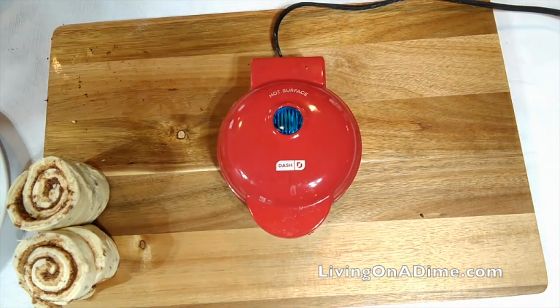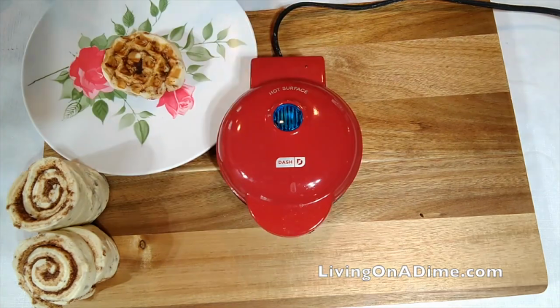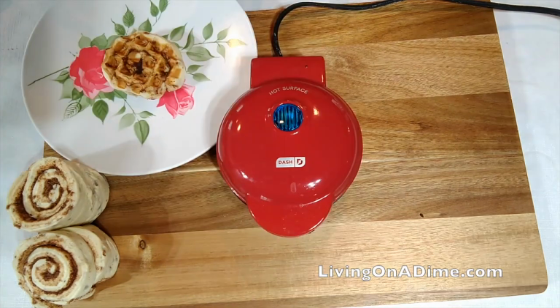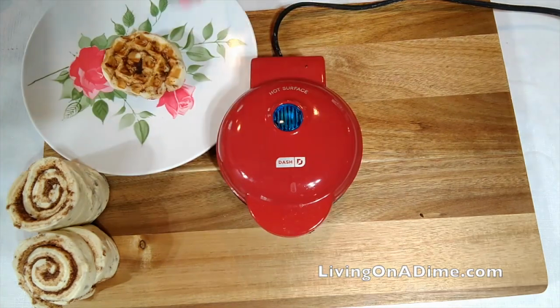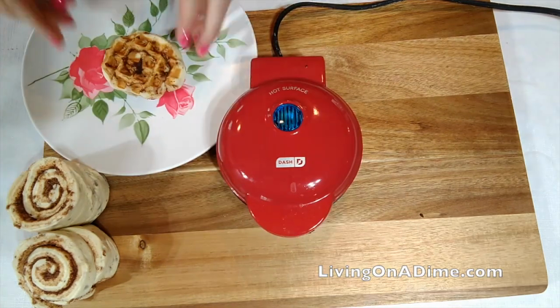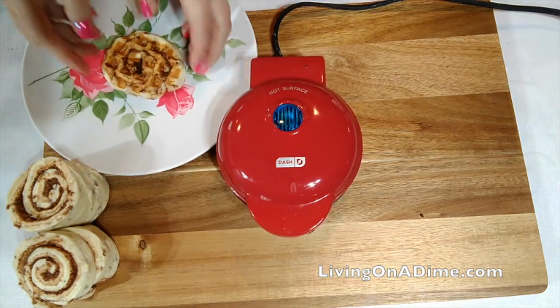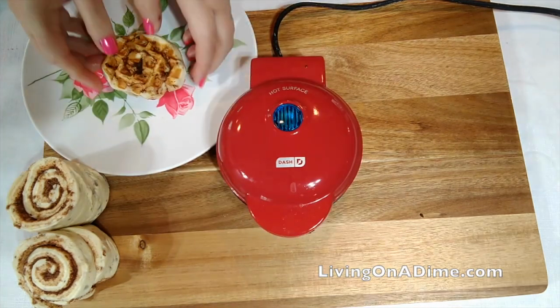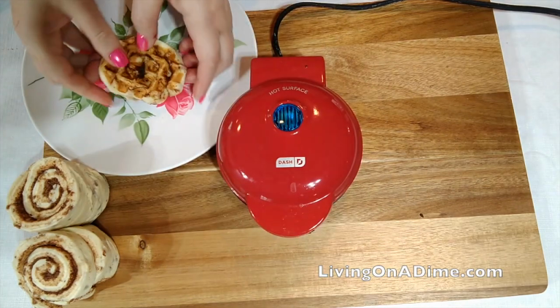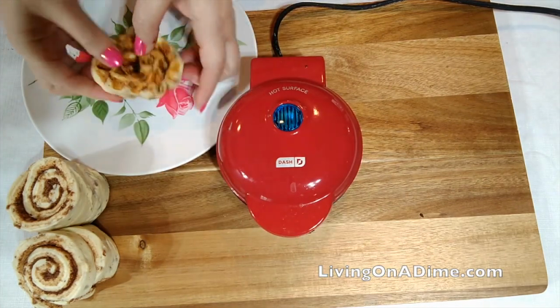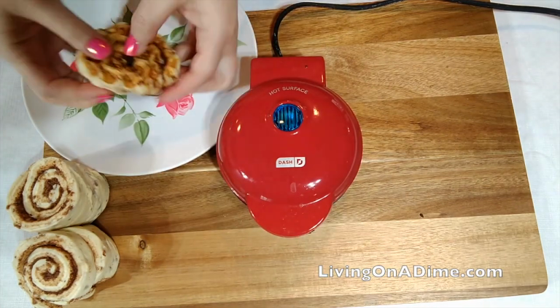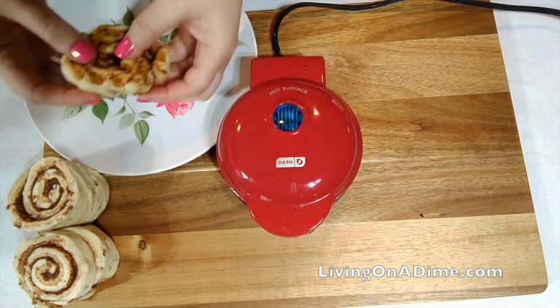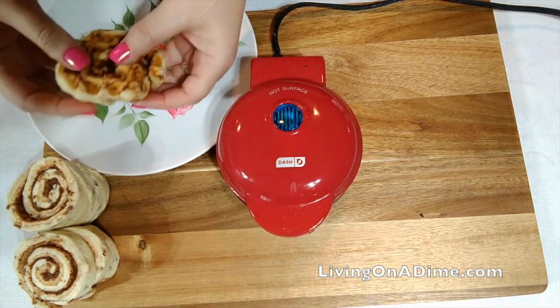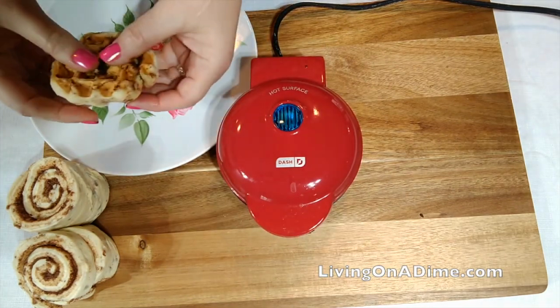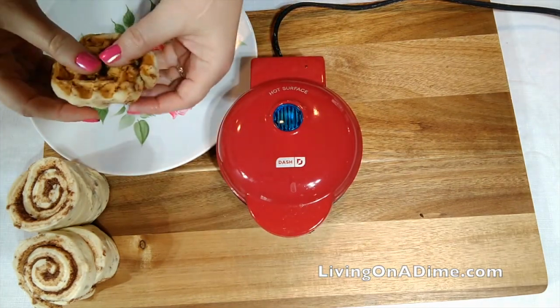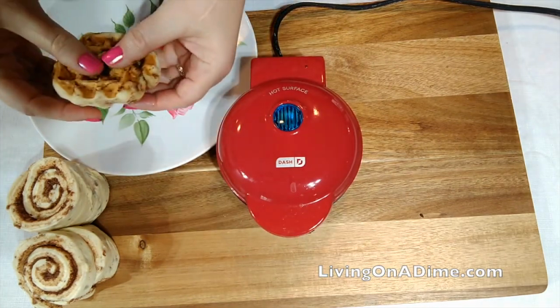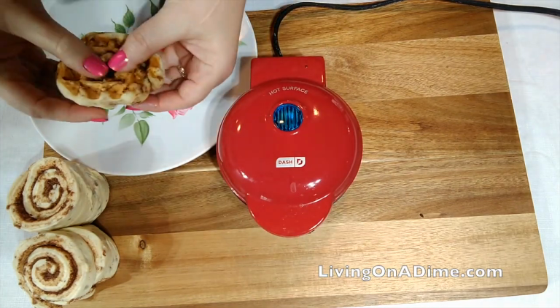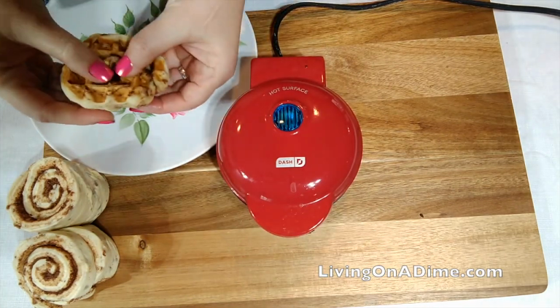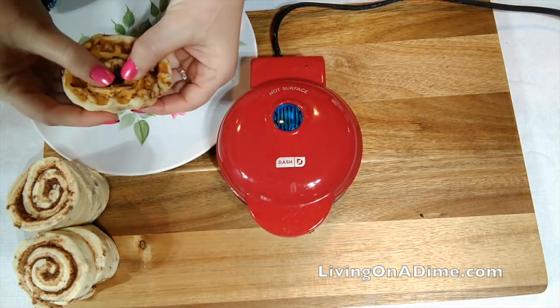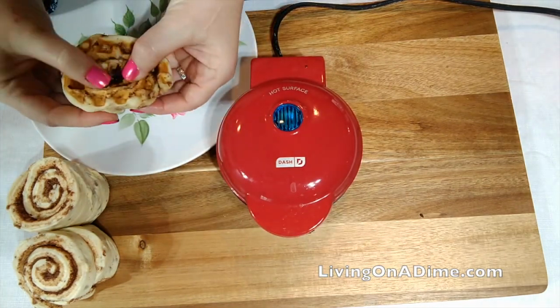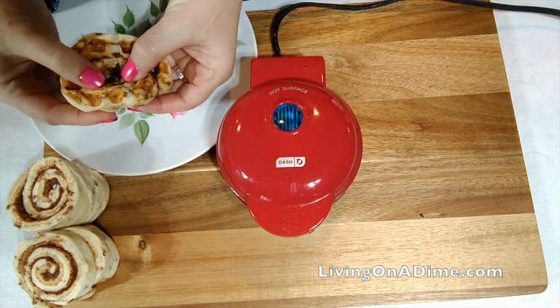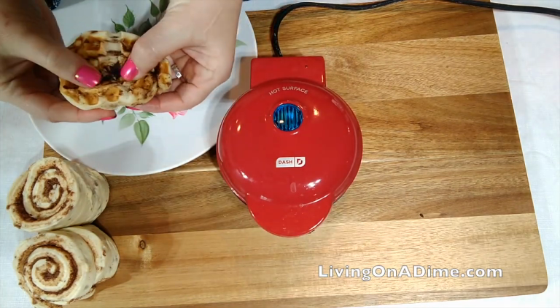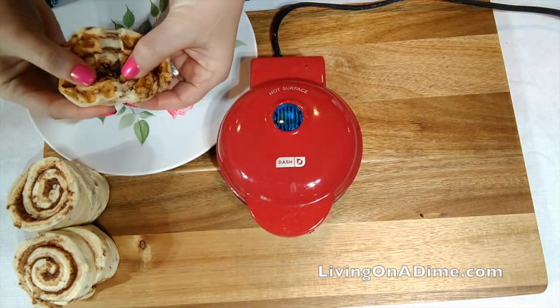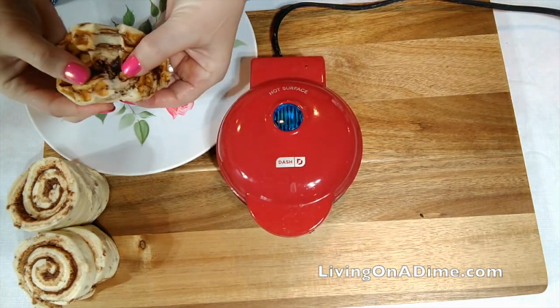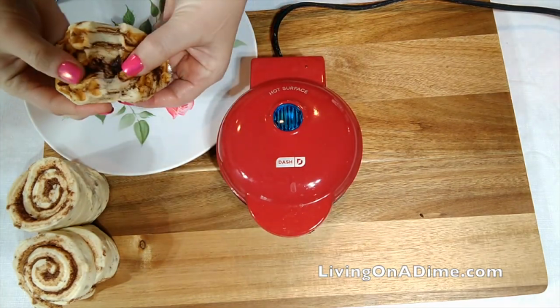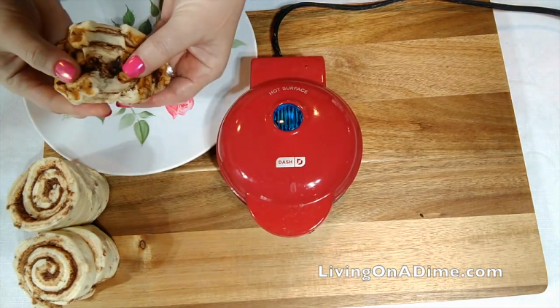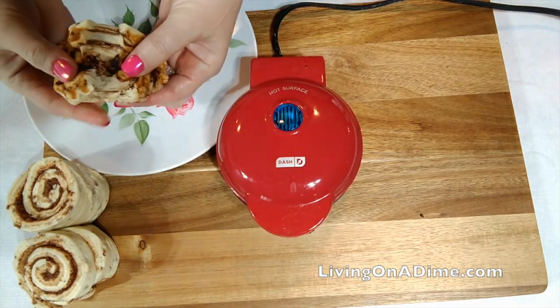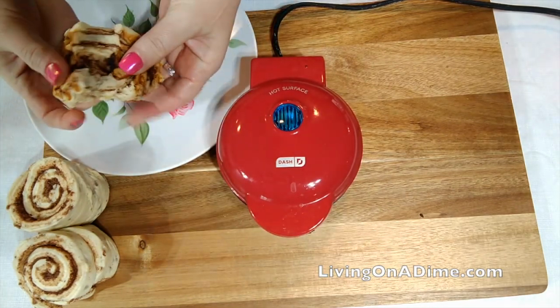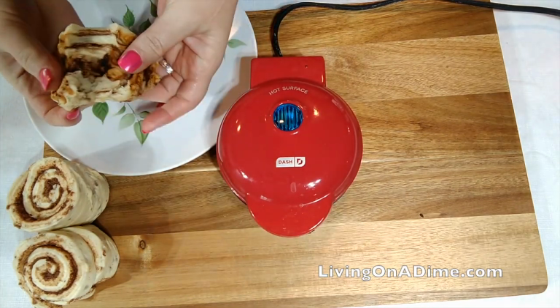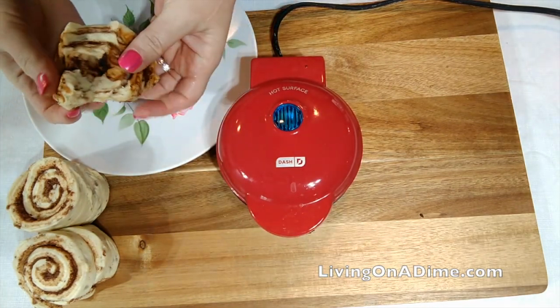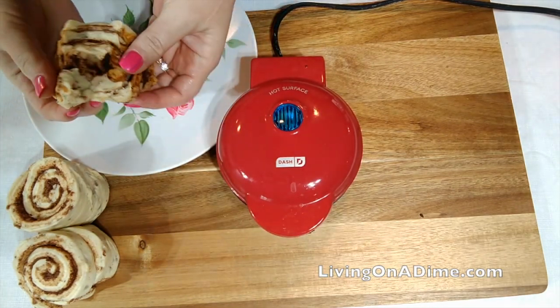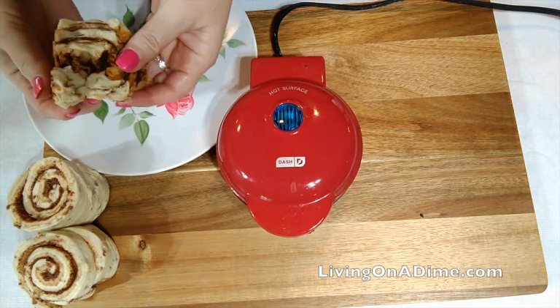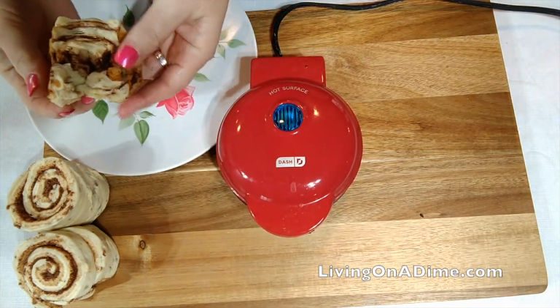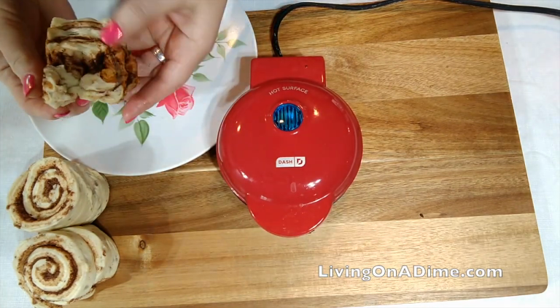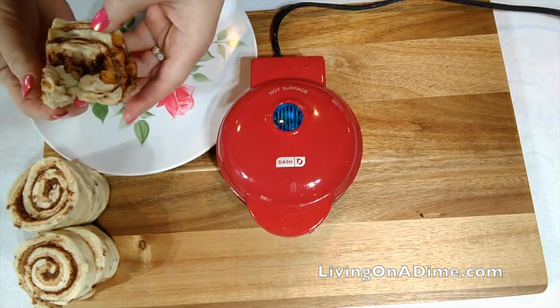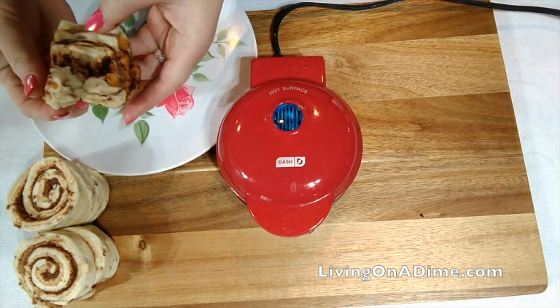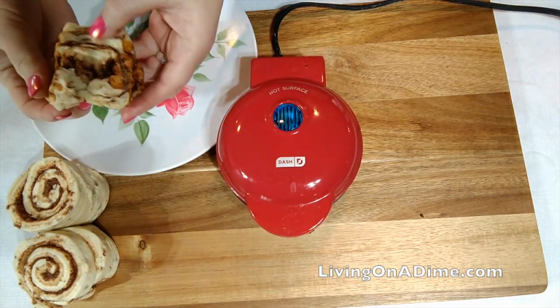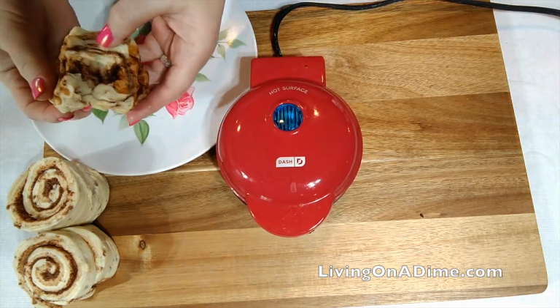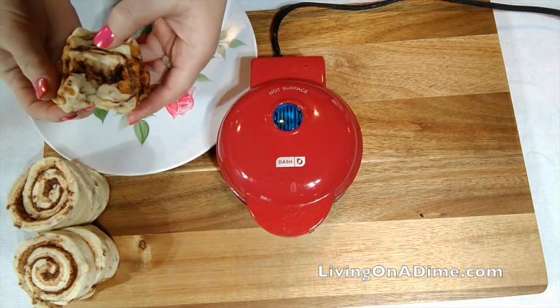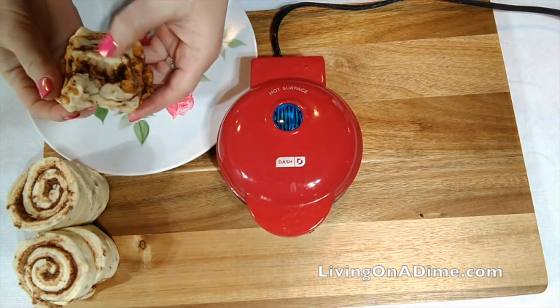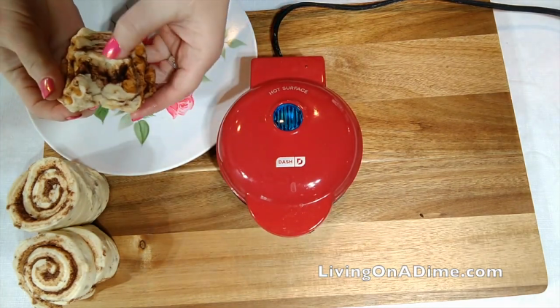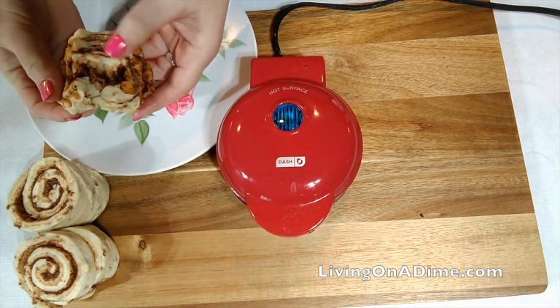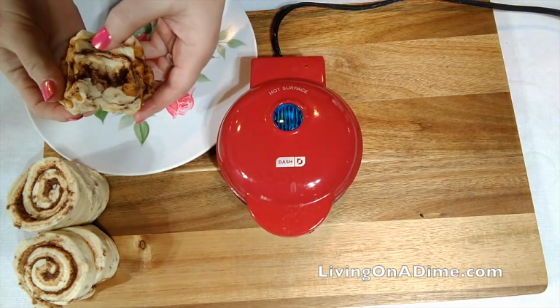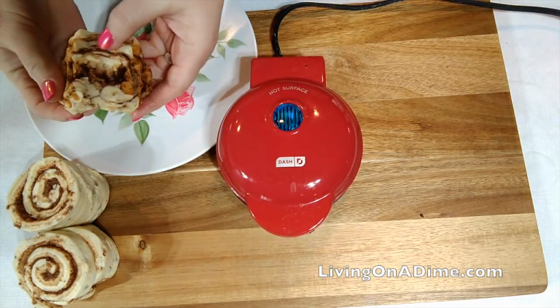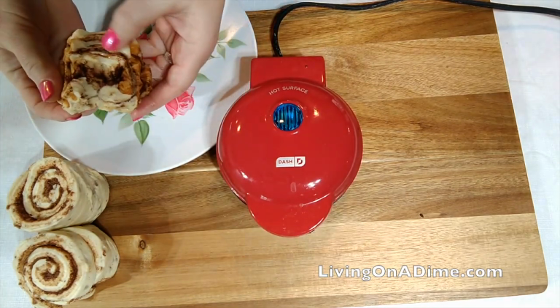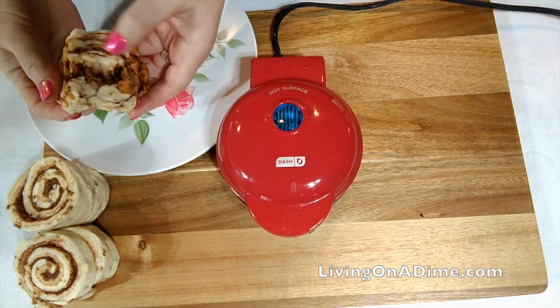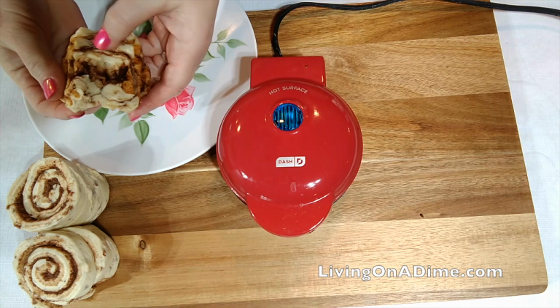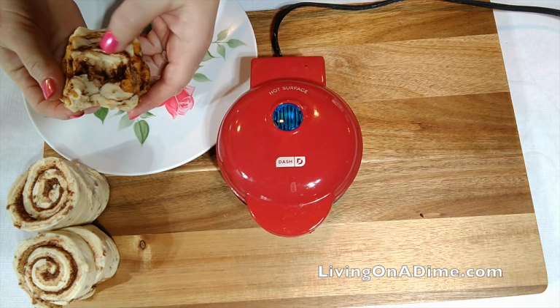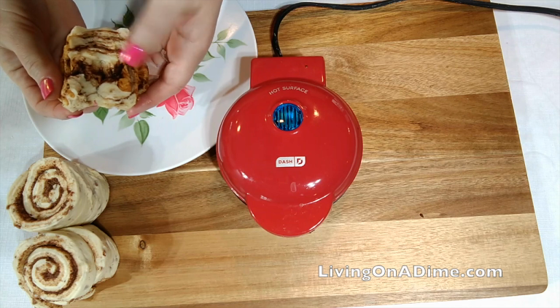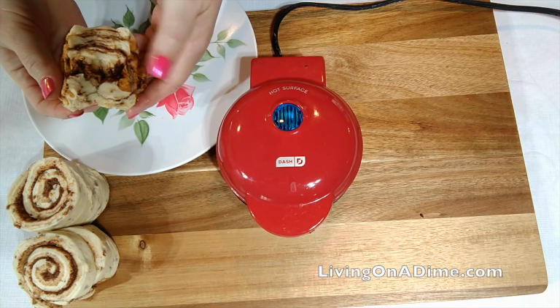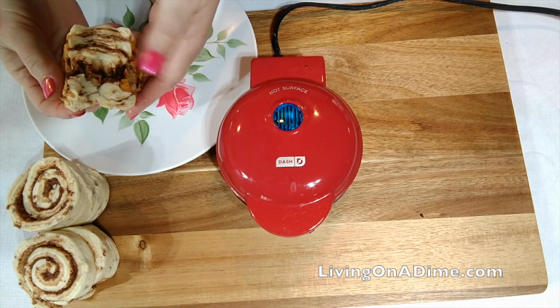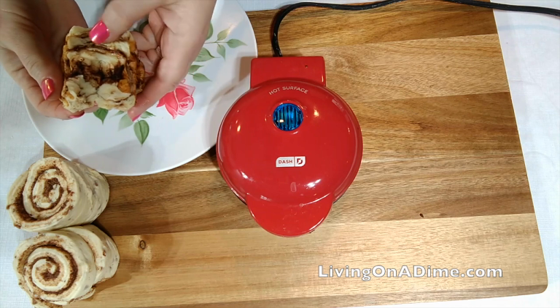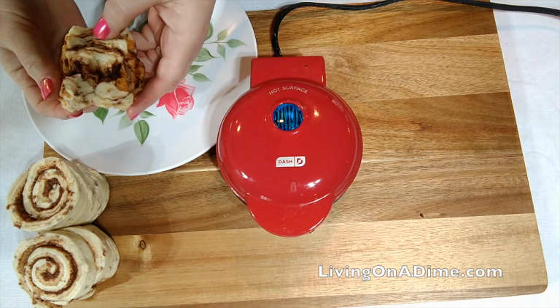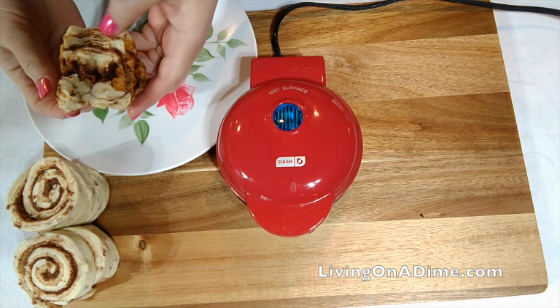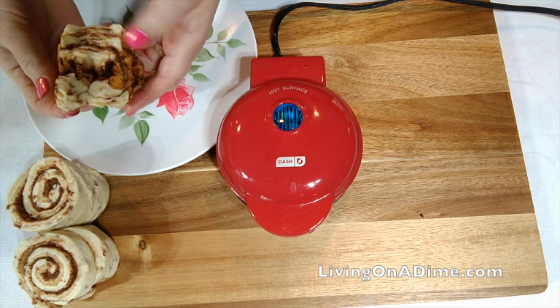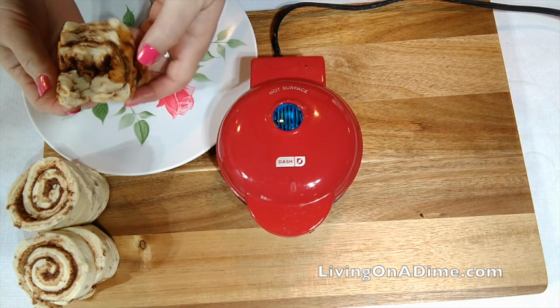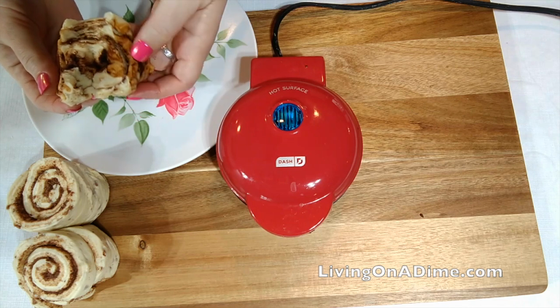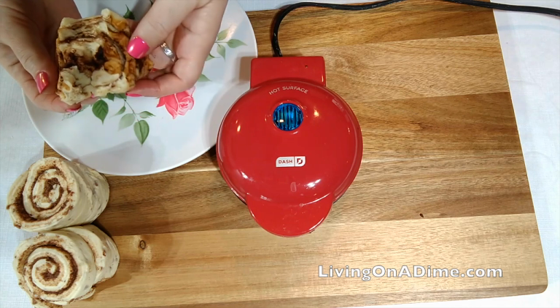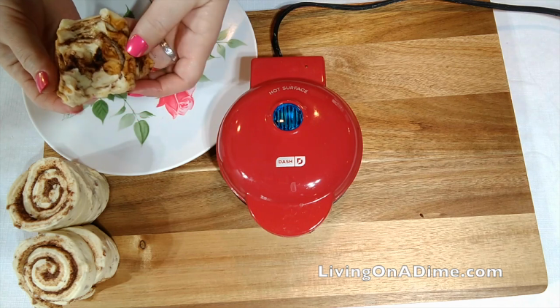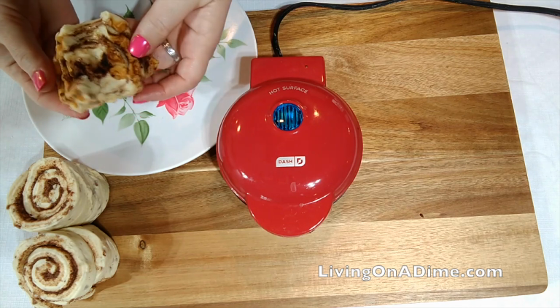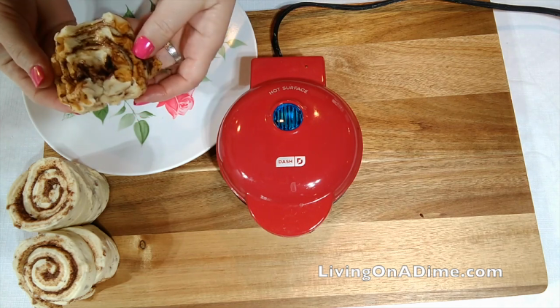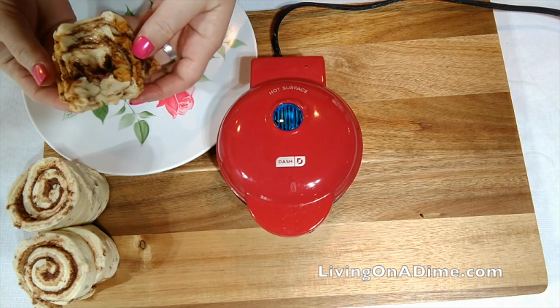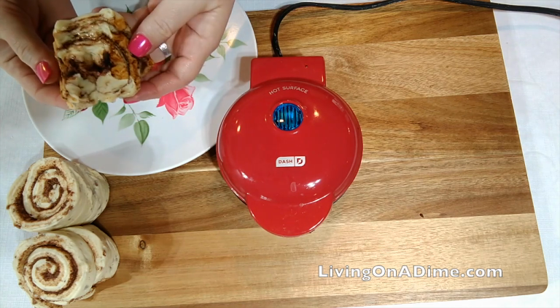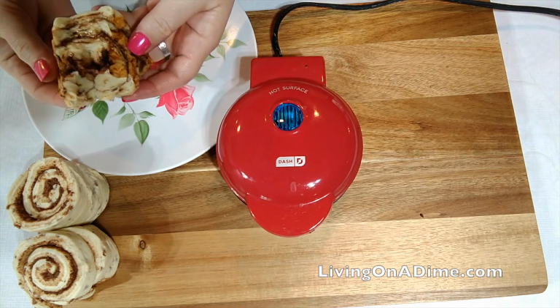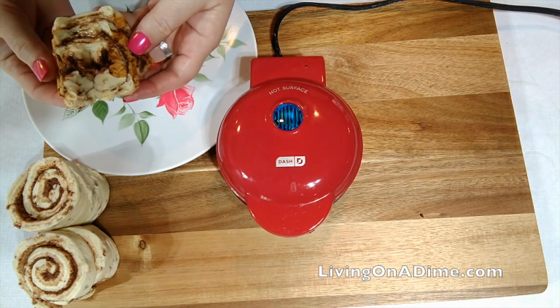Okay, let's look at the first one while we're waiting. The center didn't get done. Interesting.